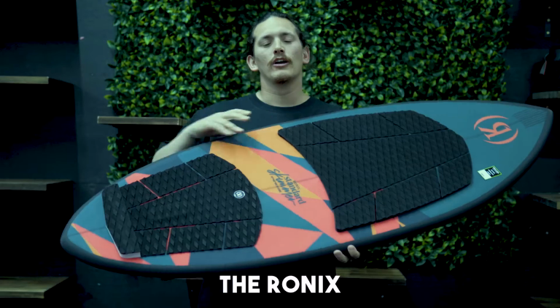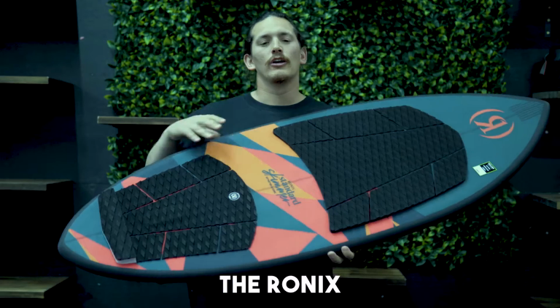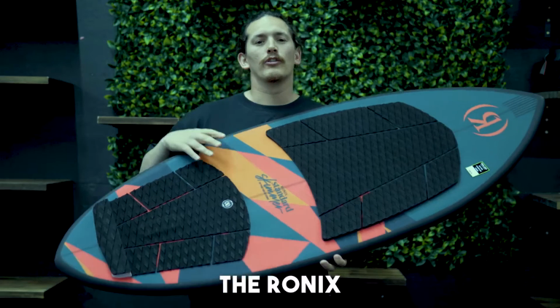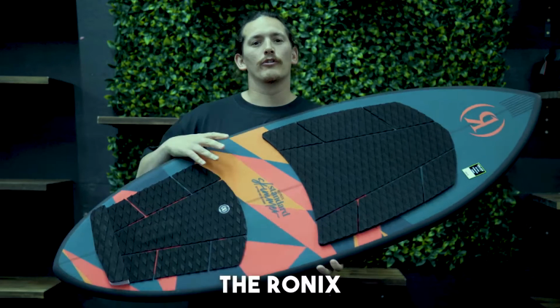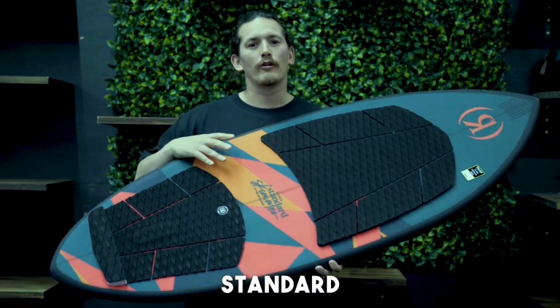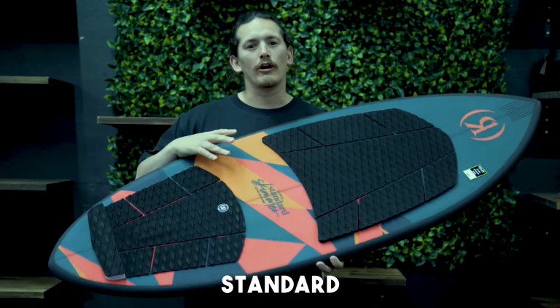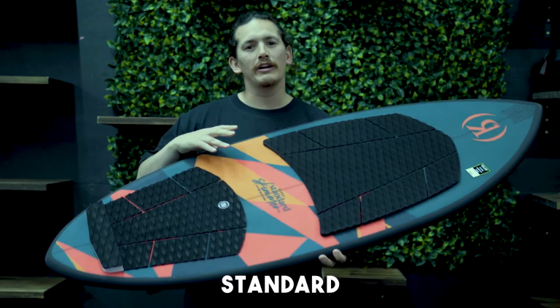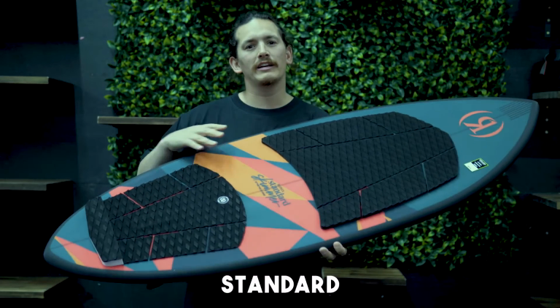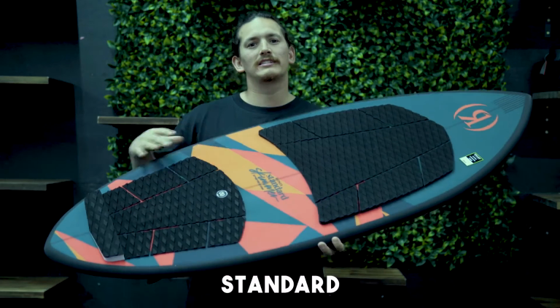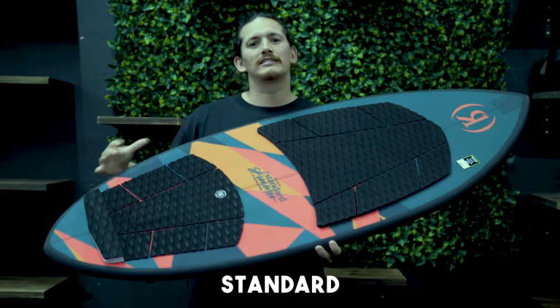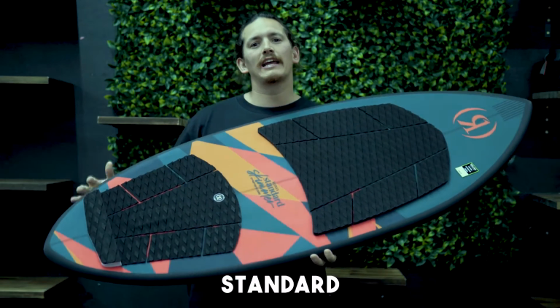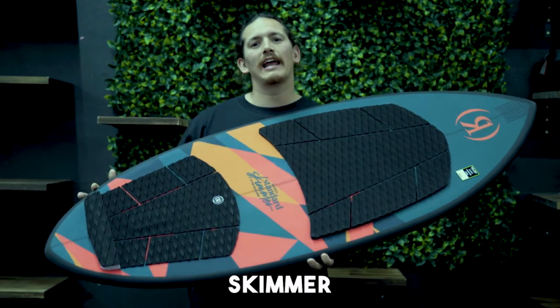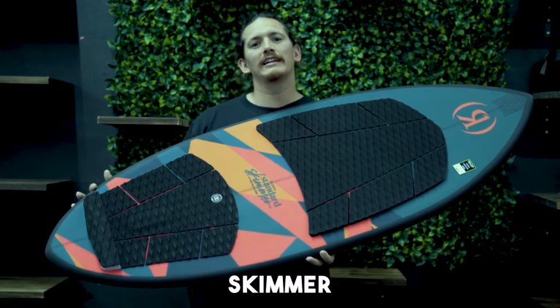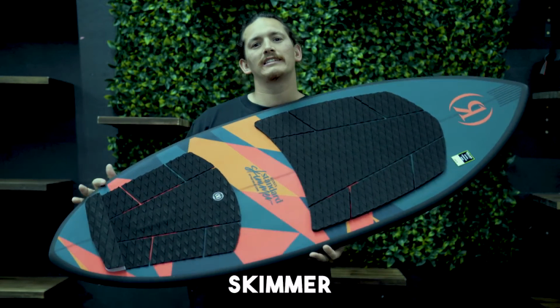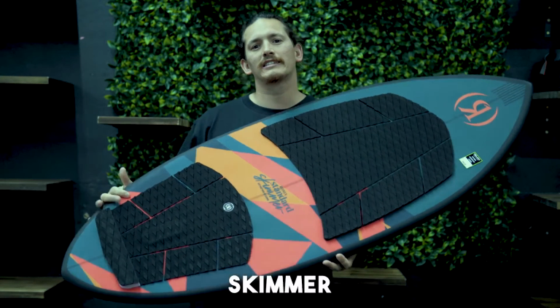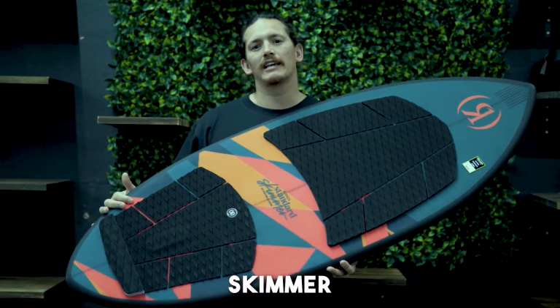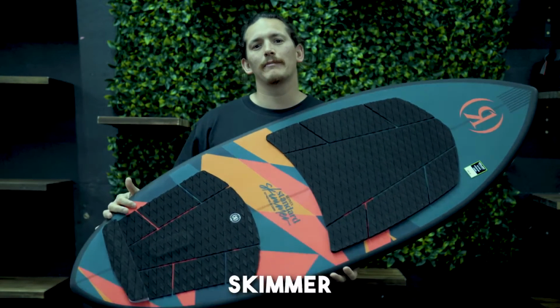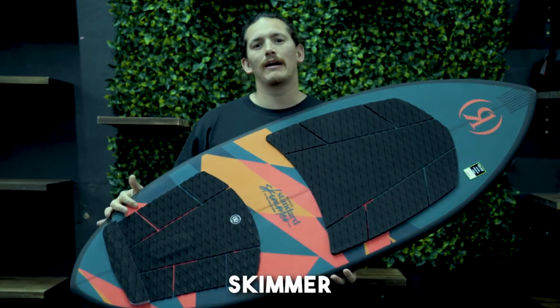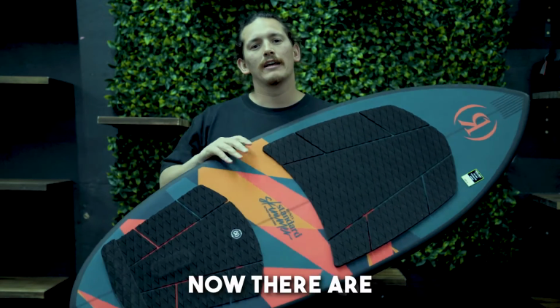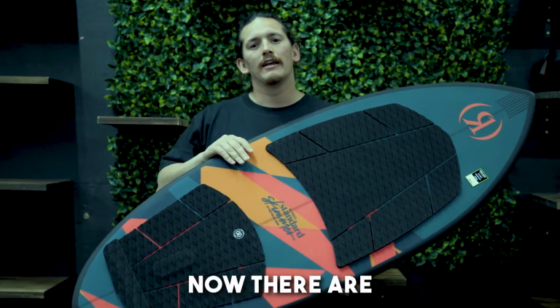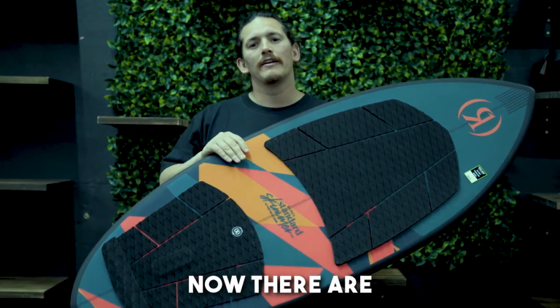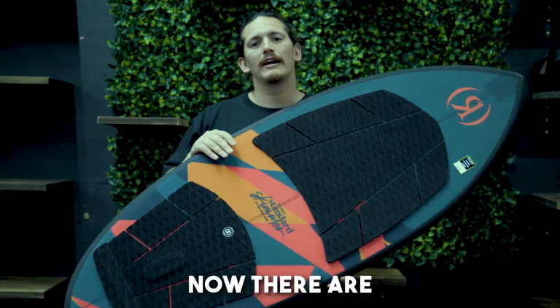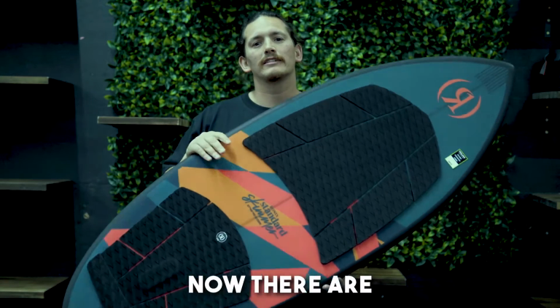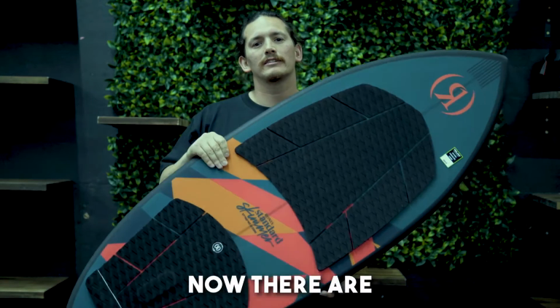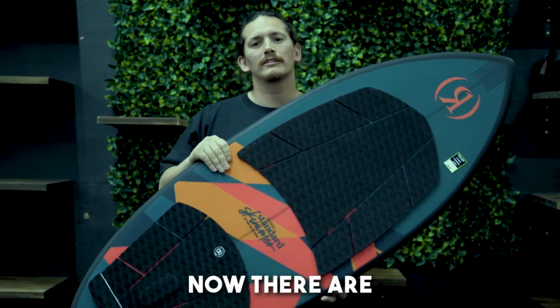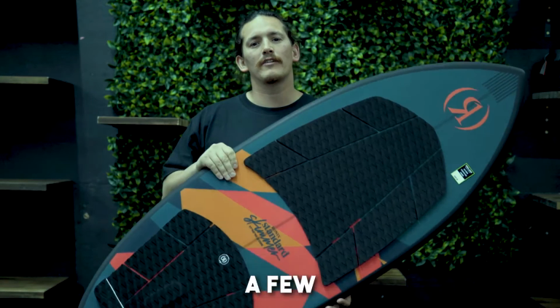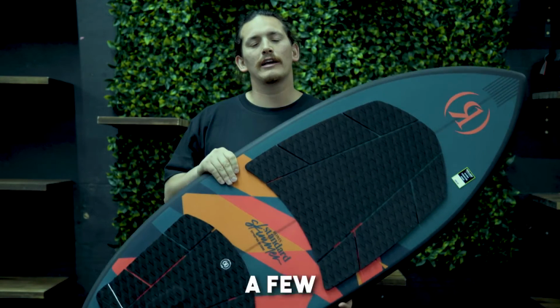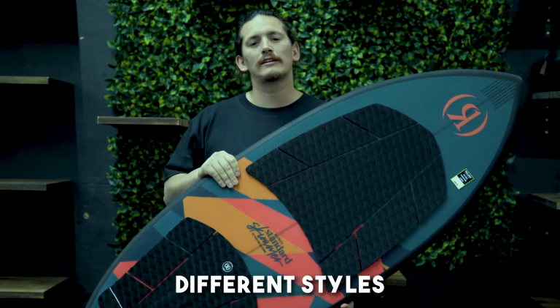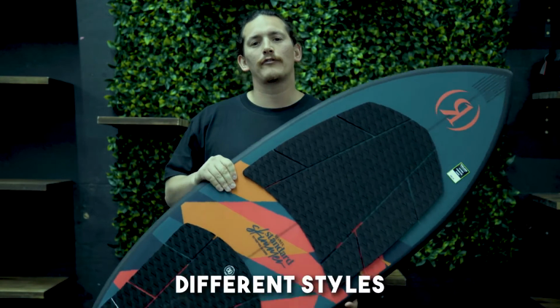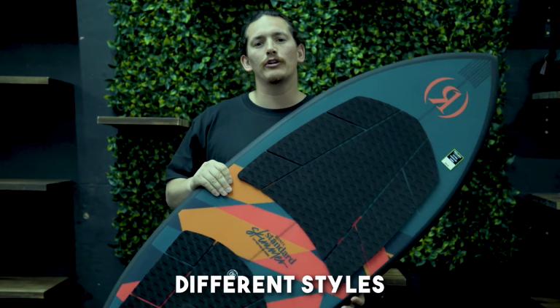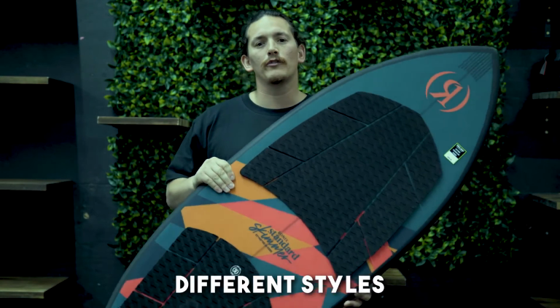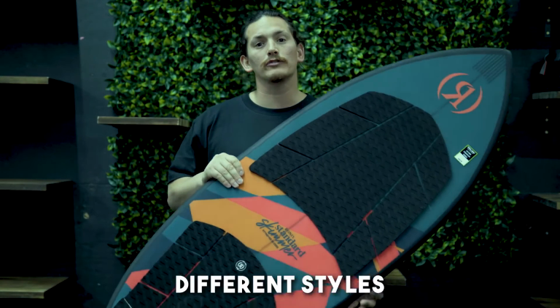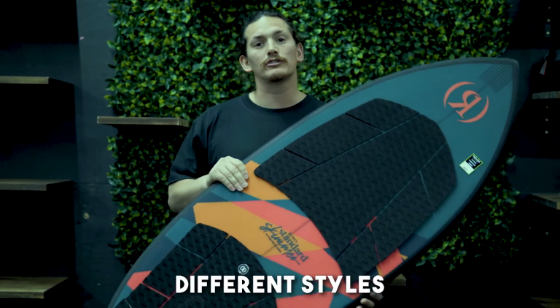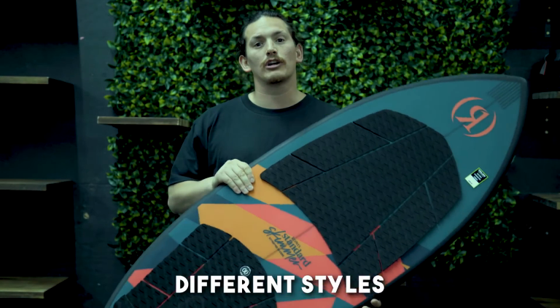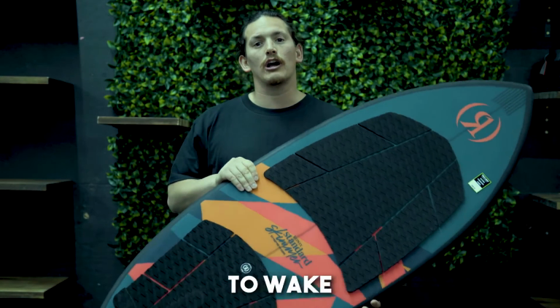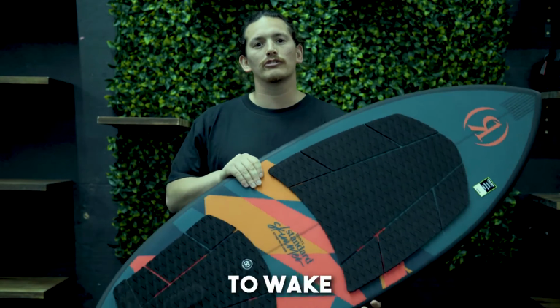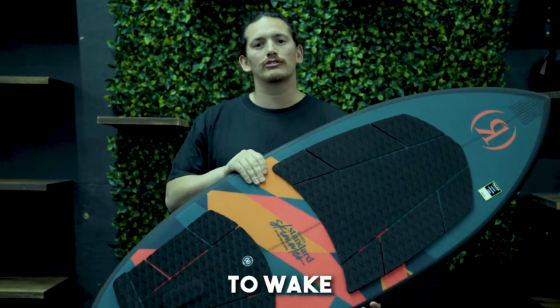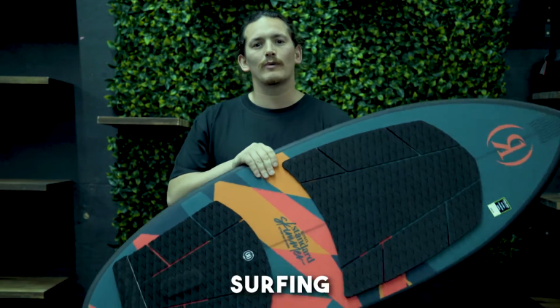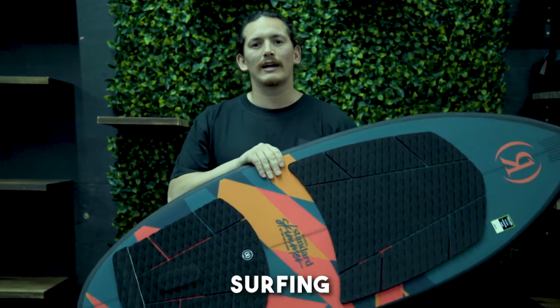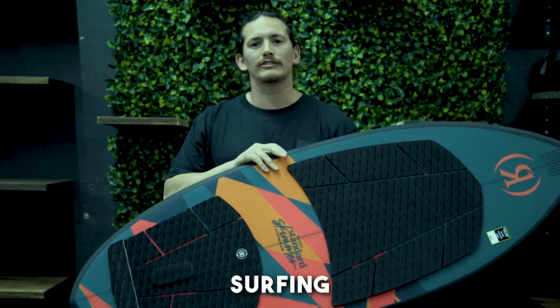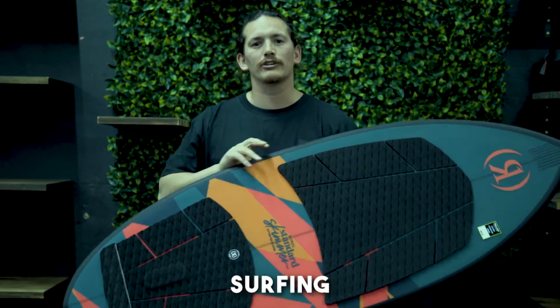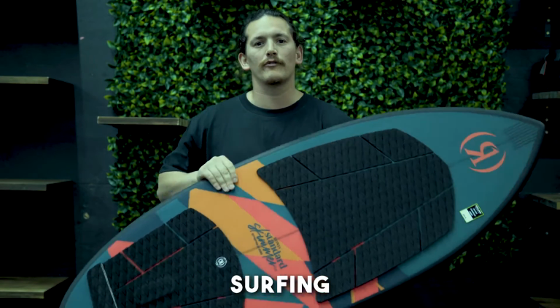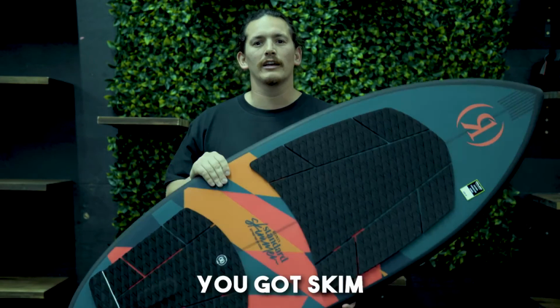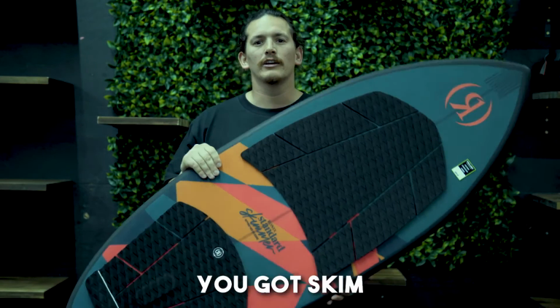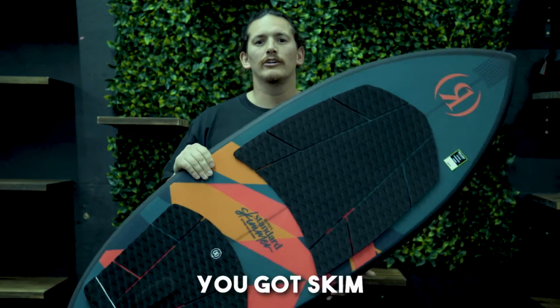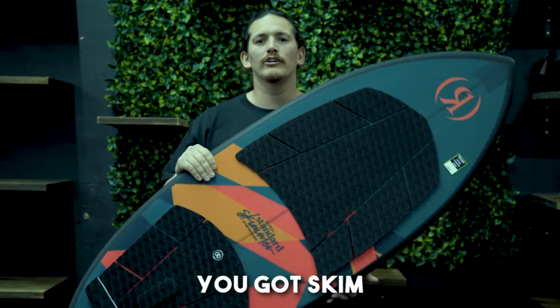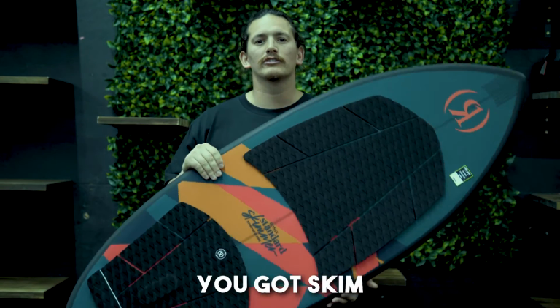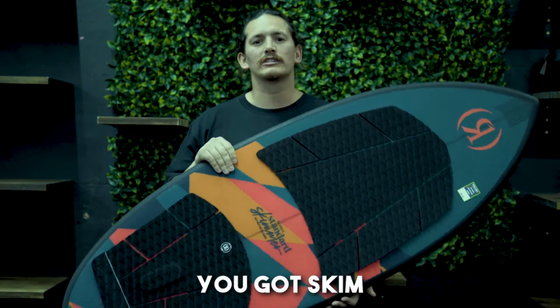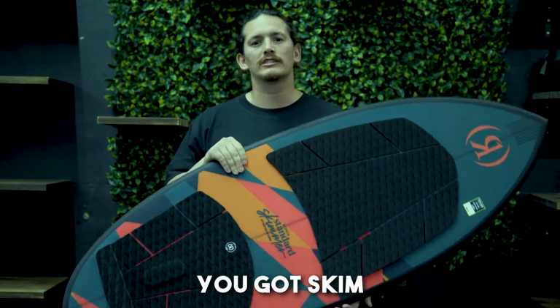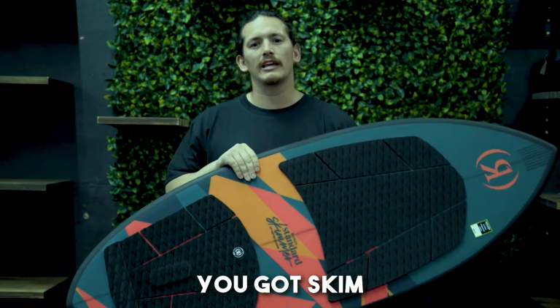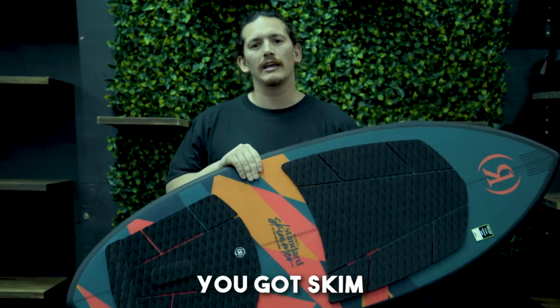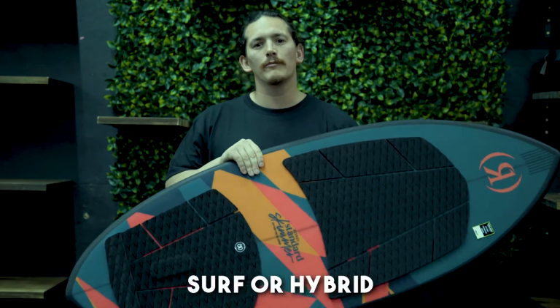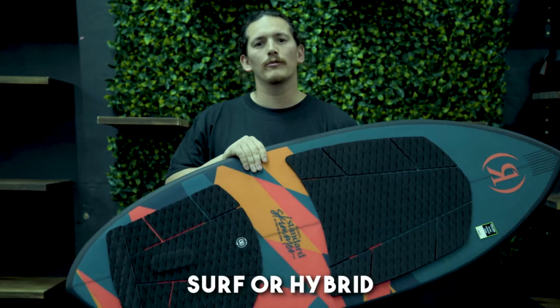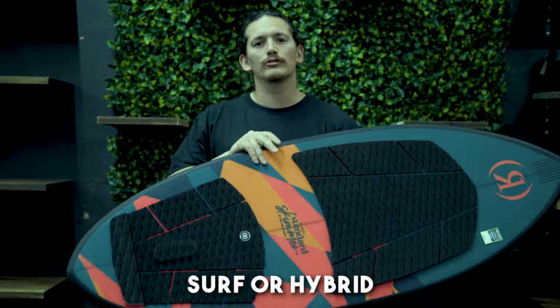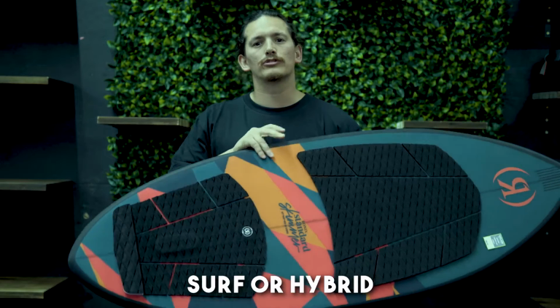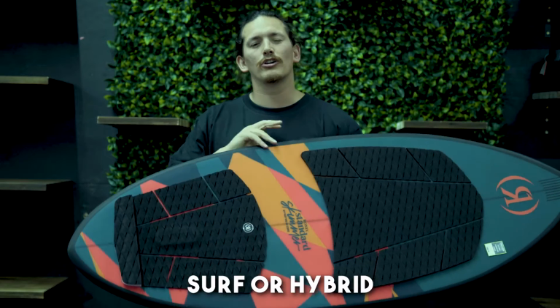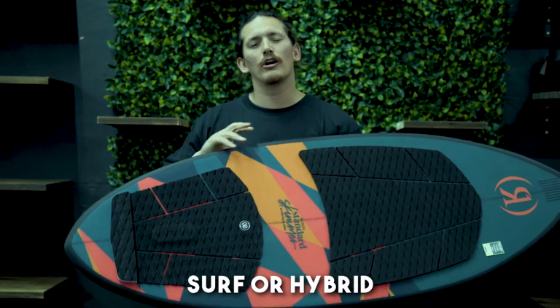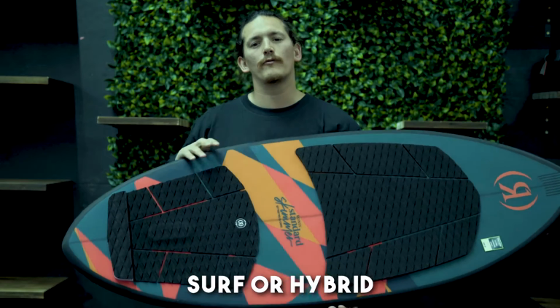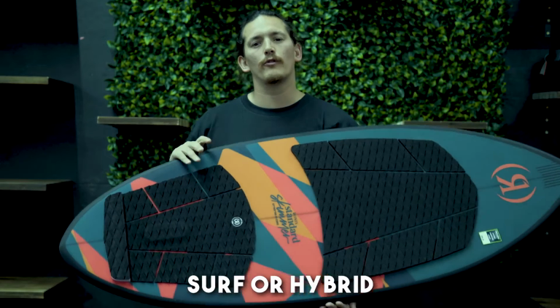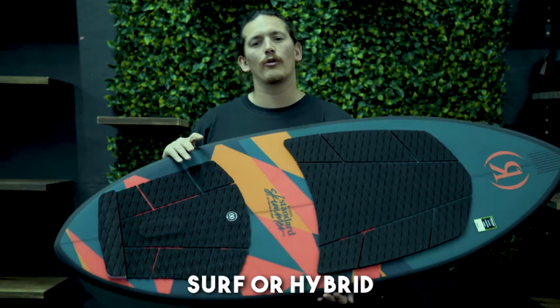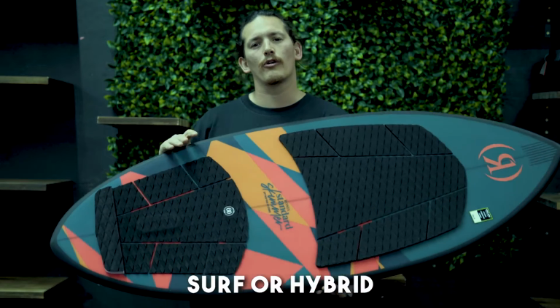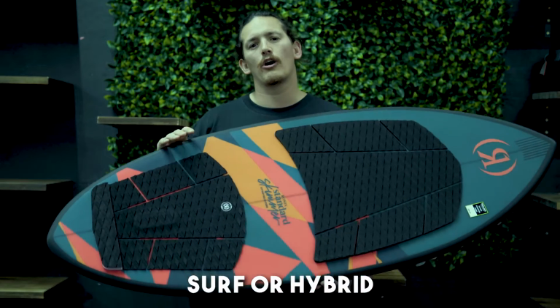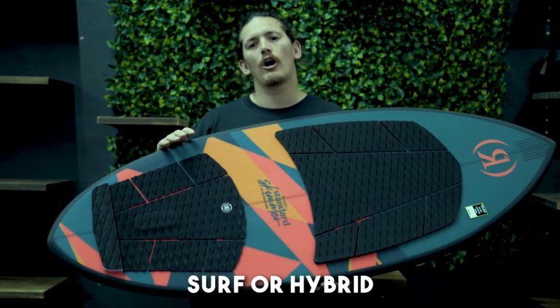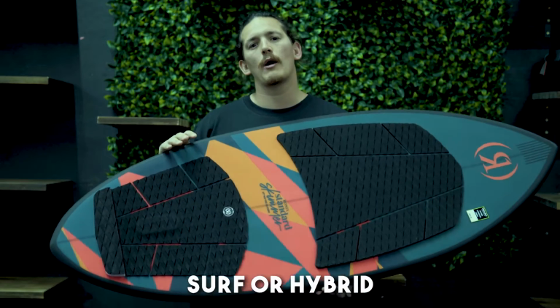The Roenick Standard Skimmer. Now there's a few different styles to wake surfing — you've got skim, surf, or a hybrid.